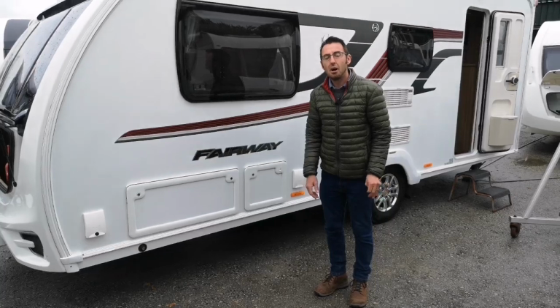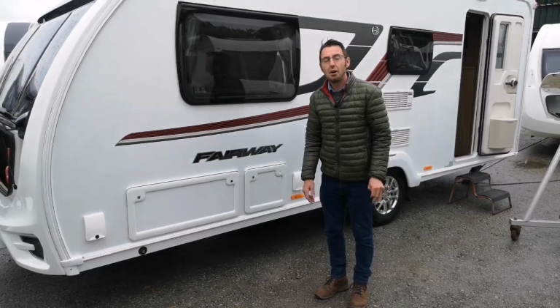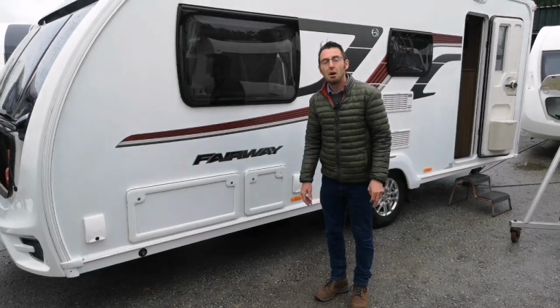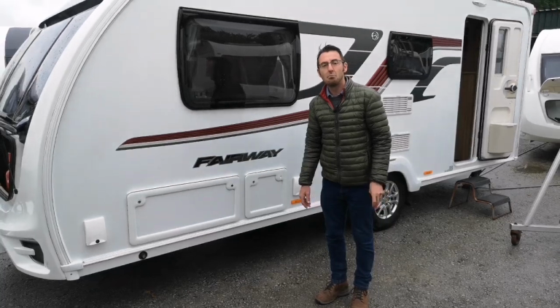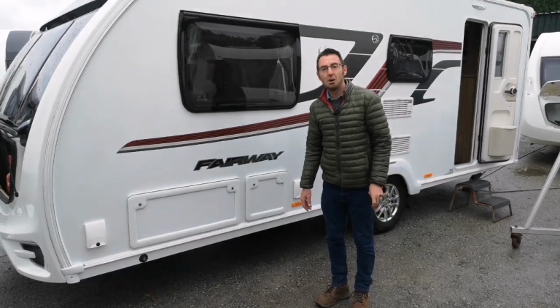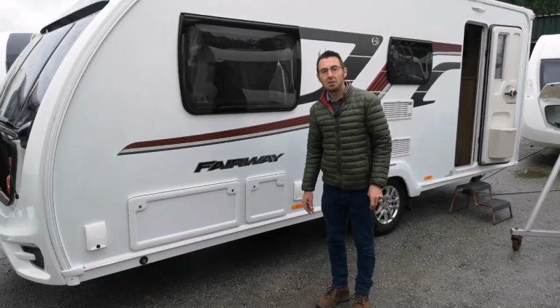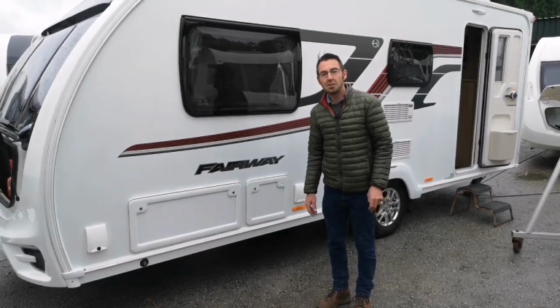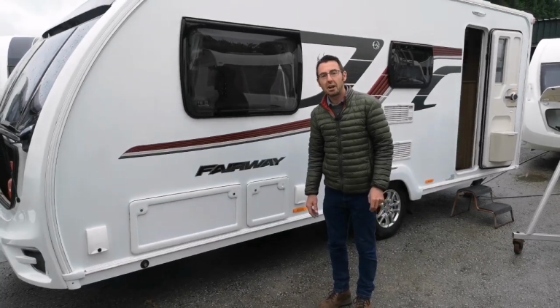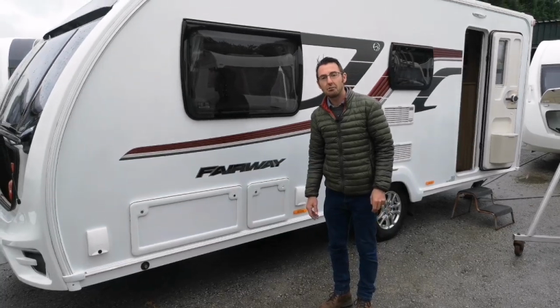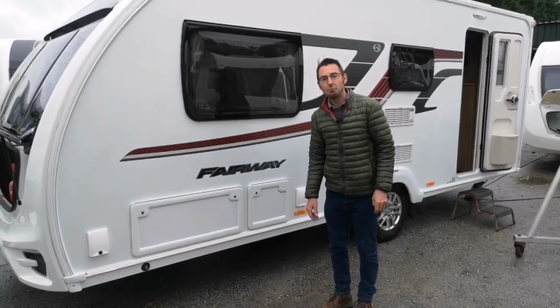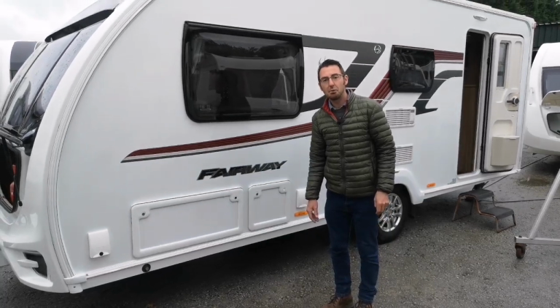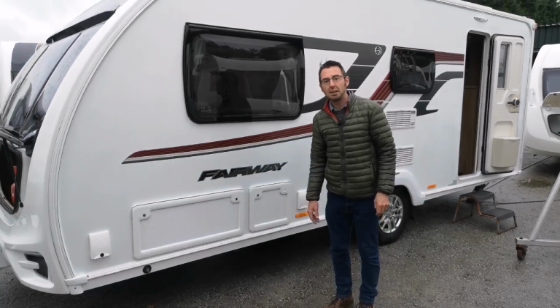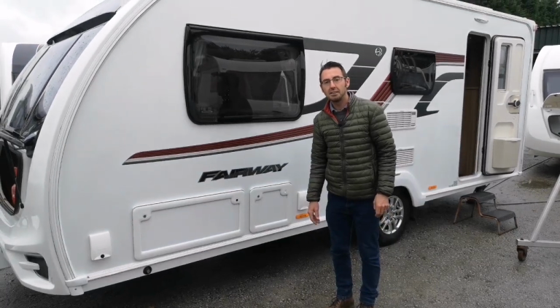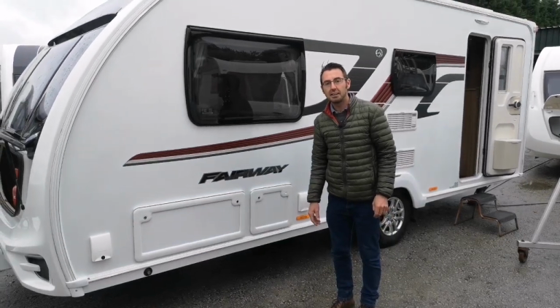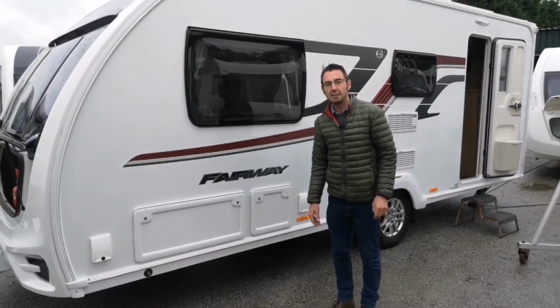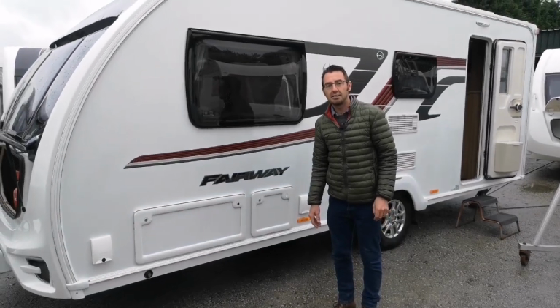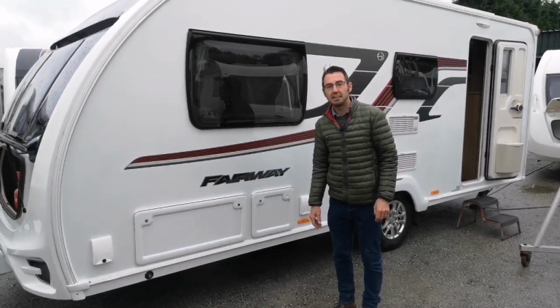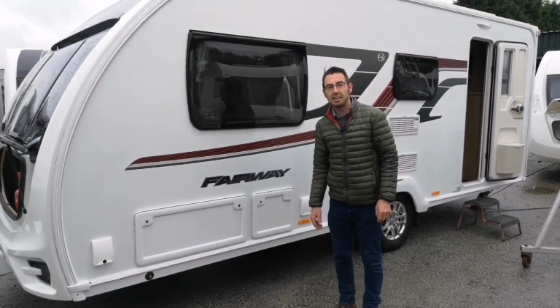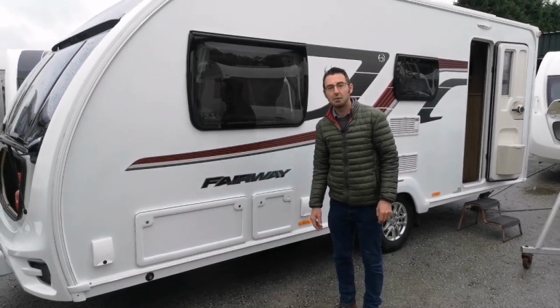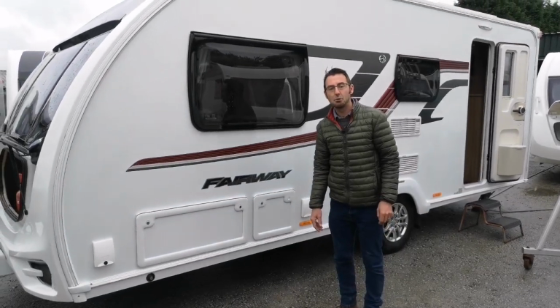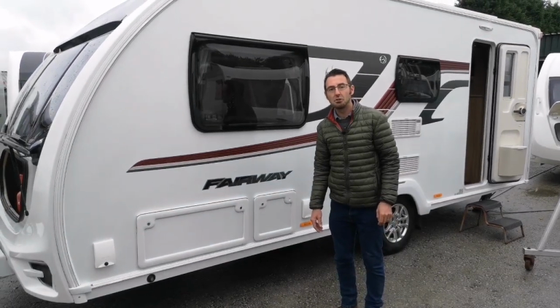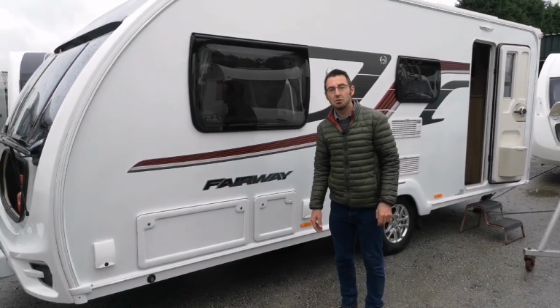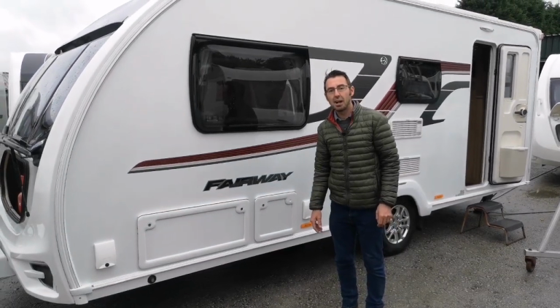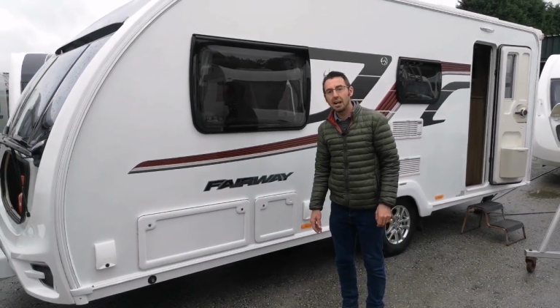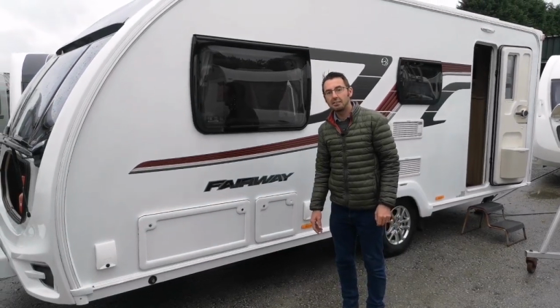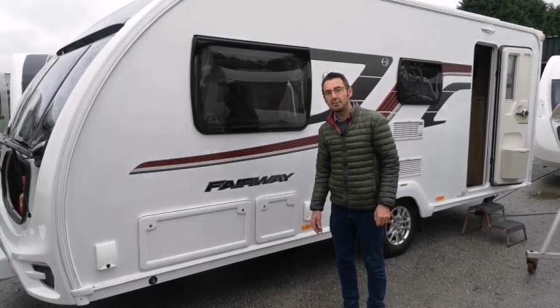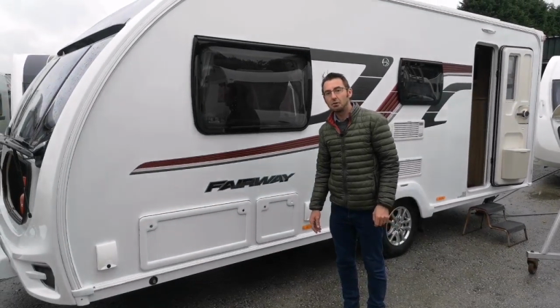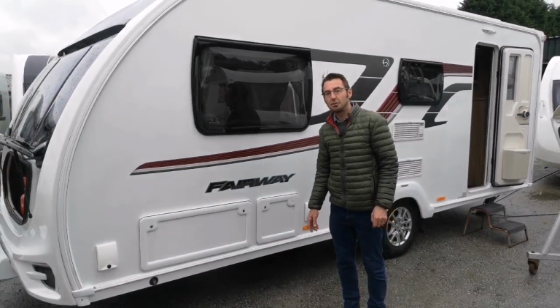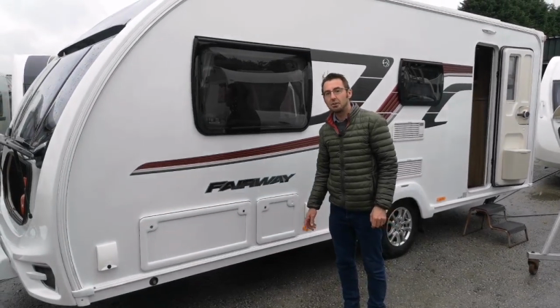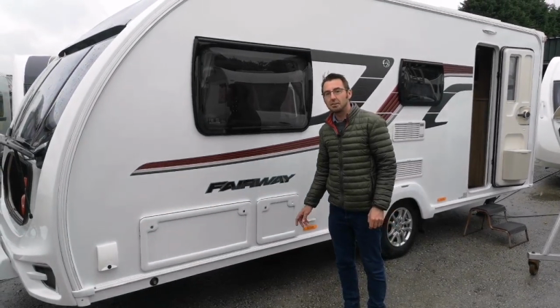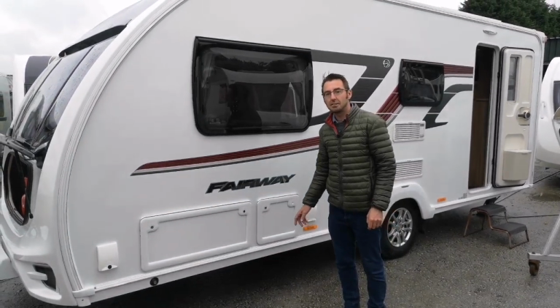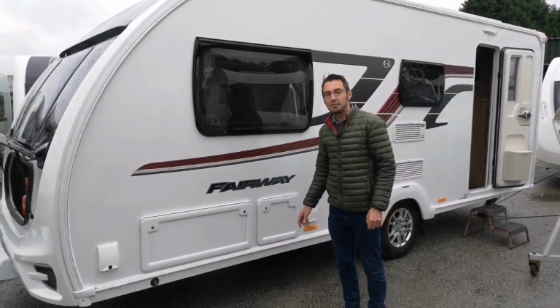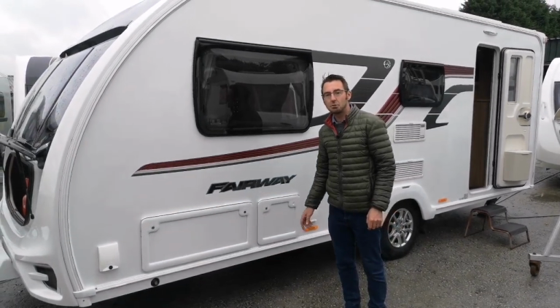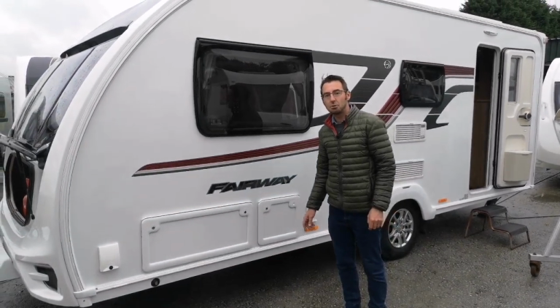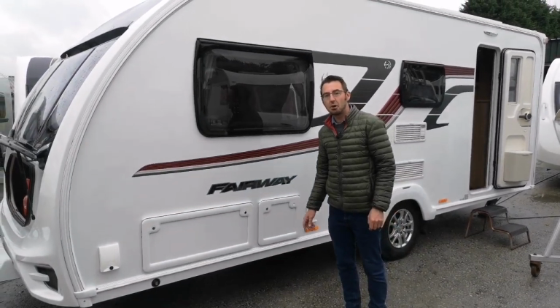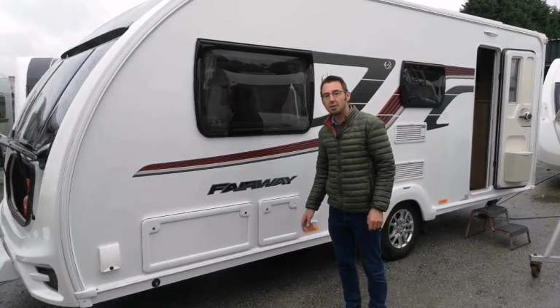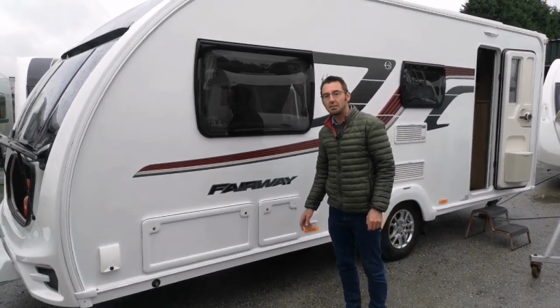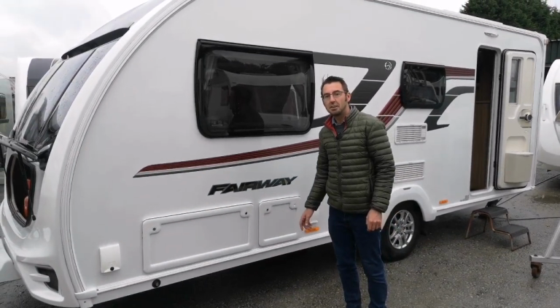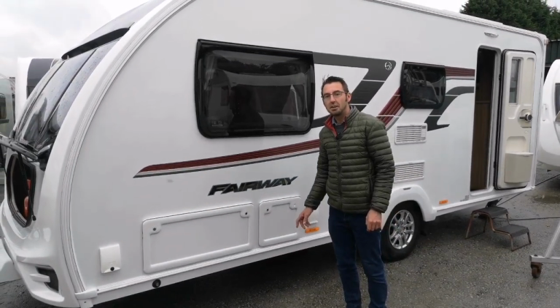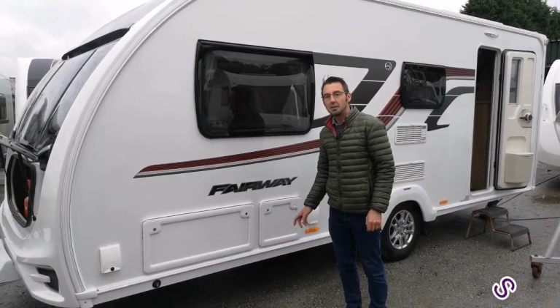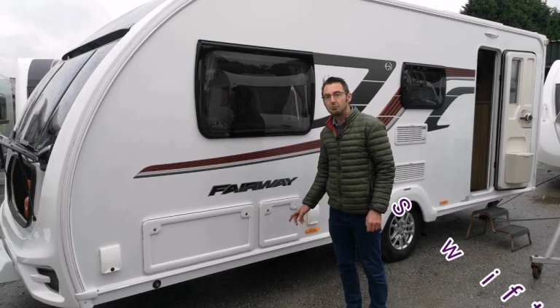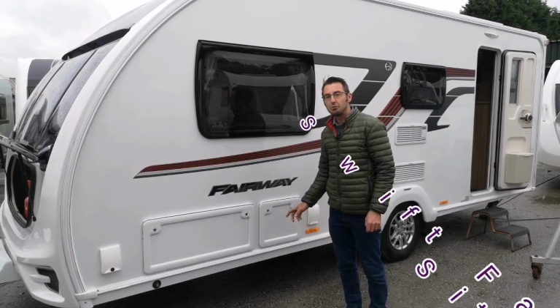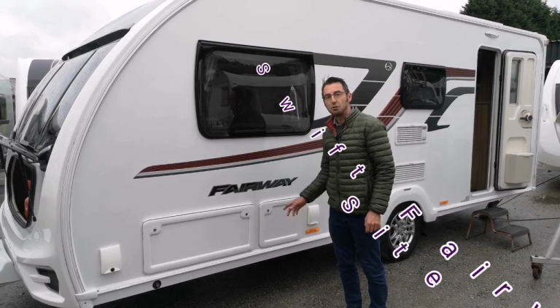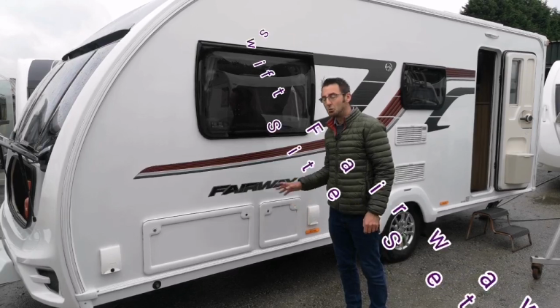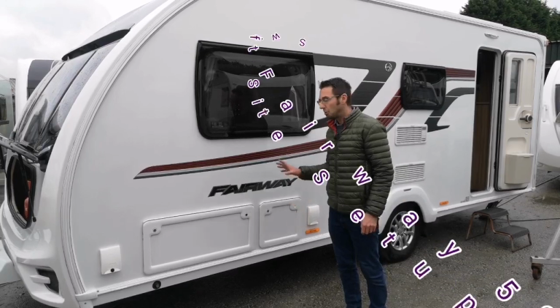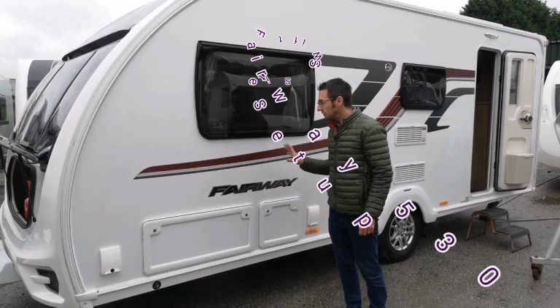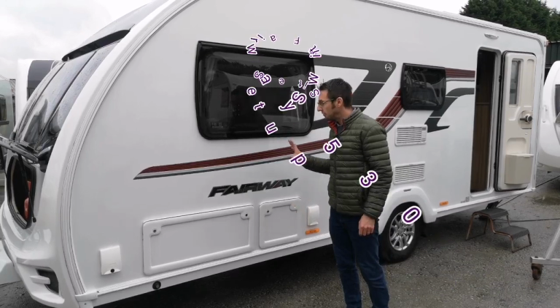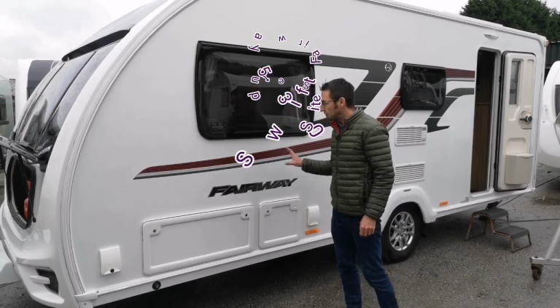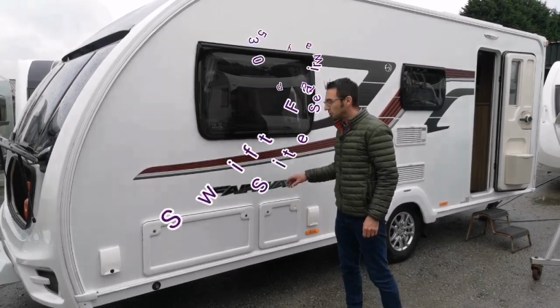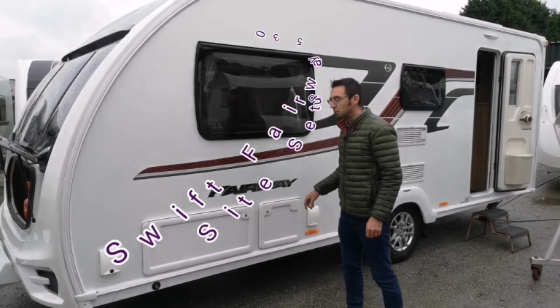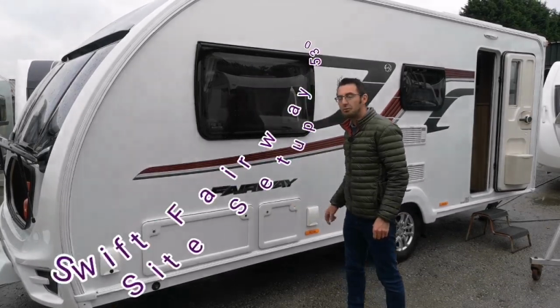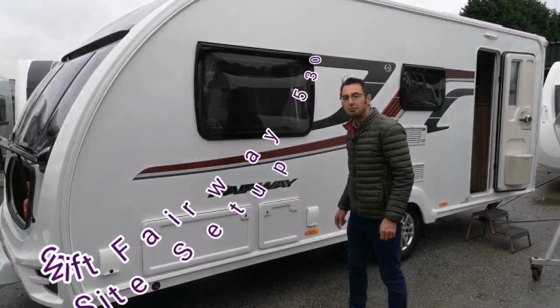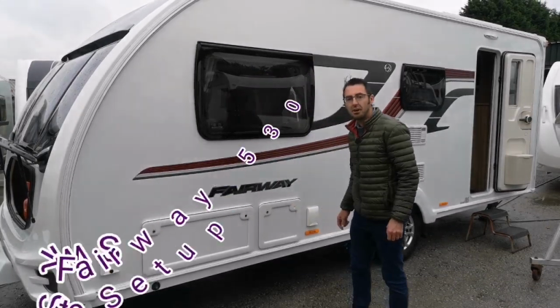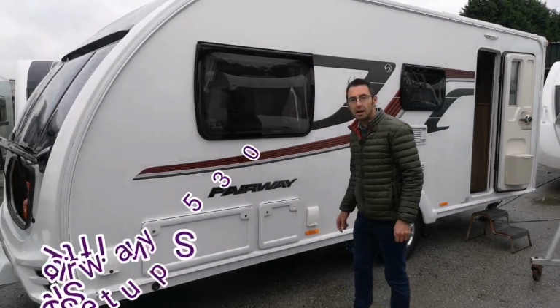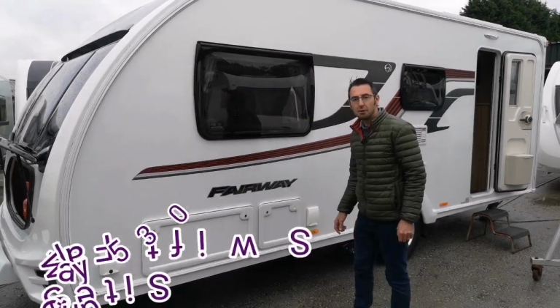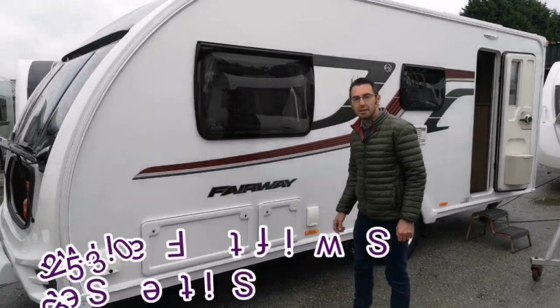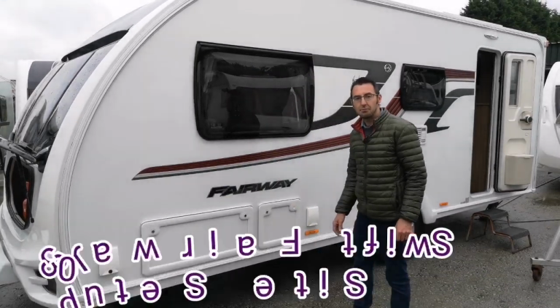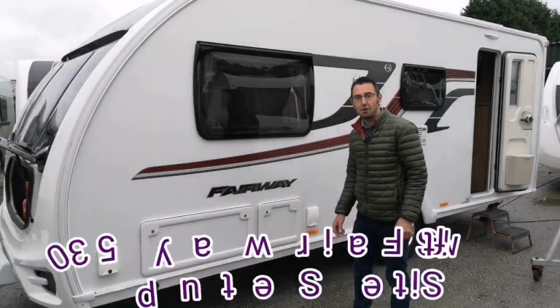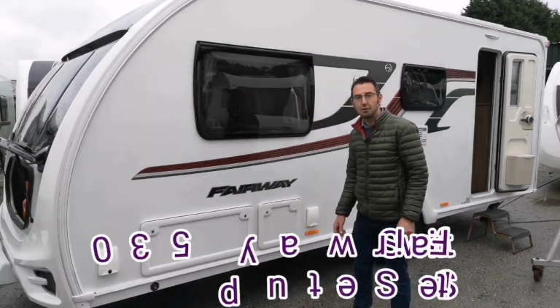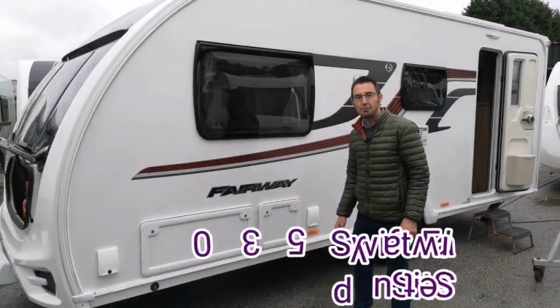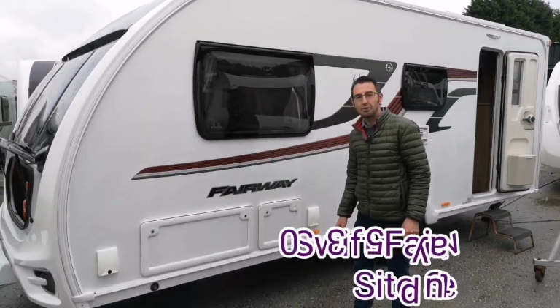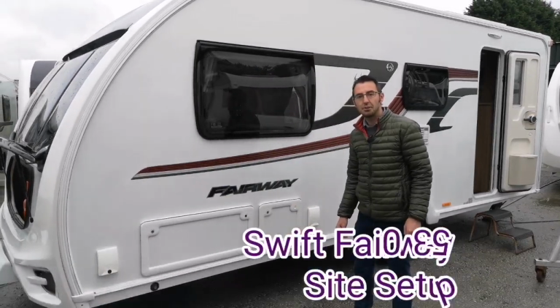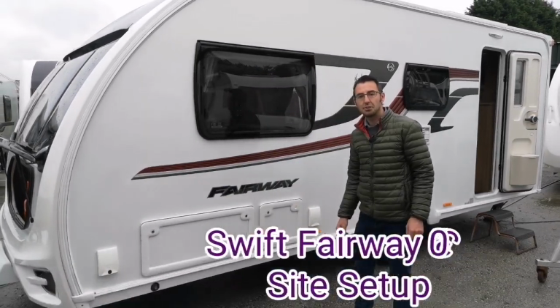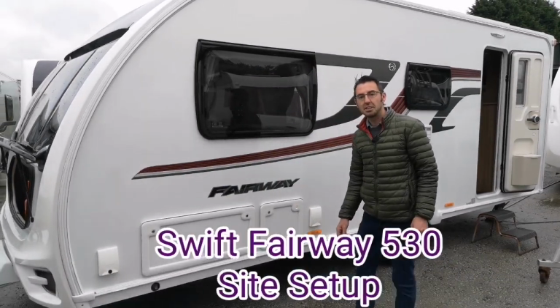Hi, I'm Mark at the Caravan Place and today we're doing the handover setup guide and review for the Swift Fairway 530.